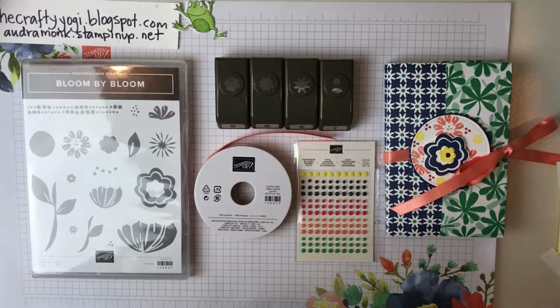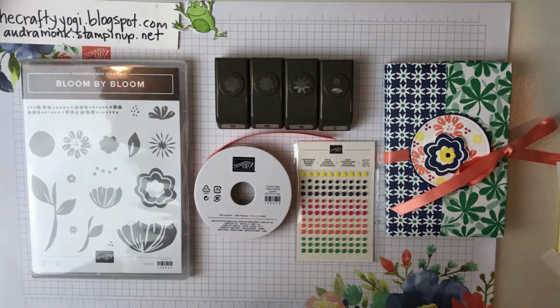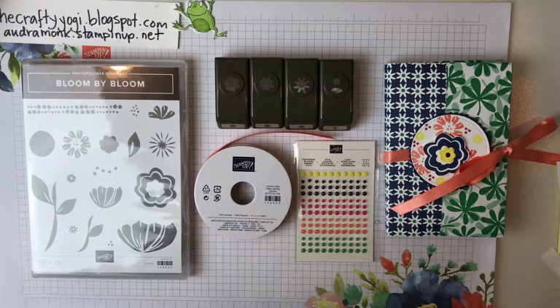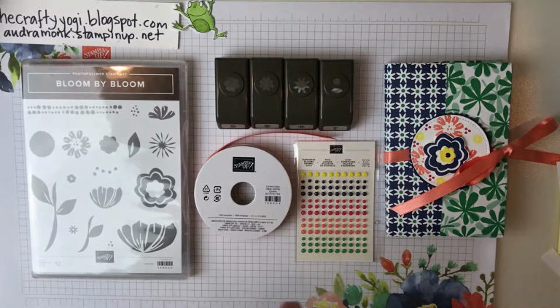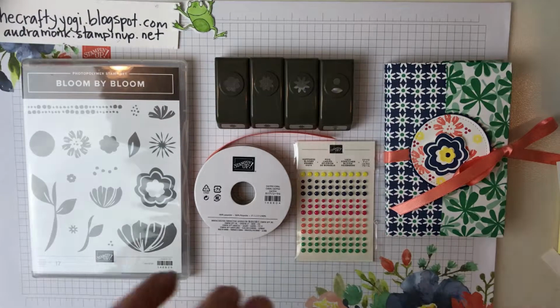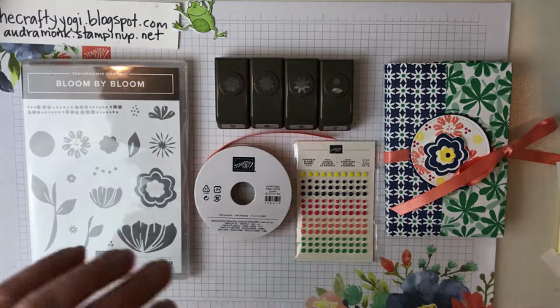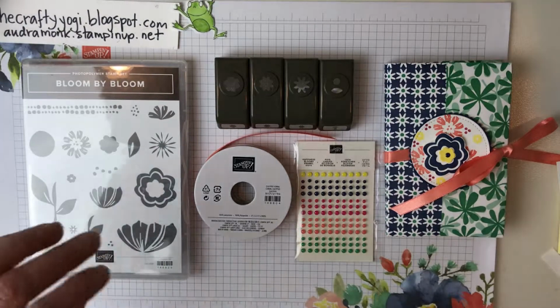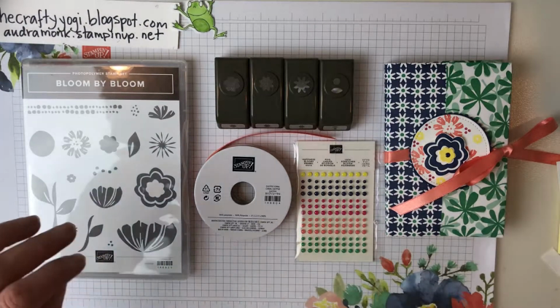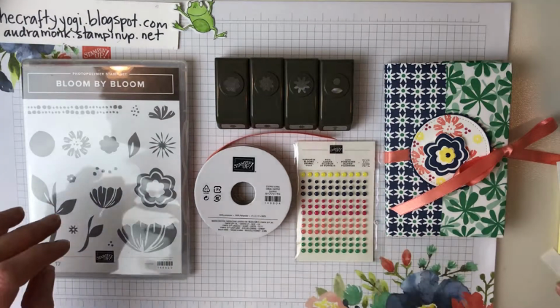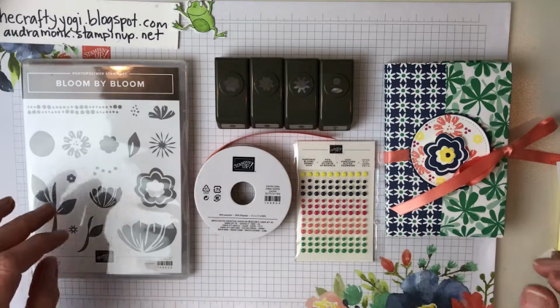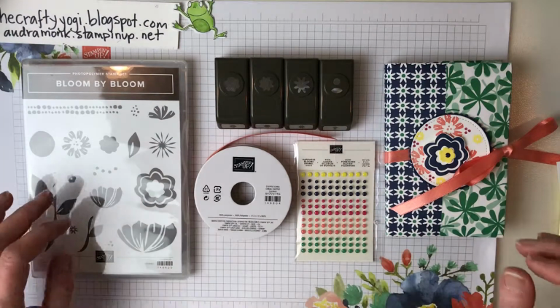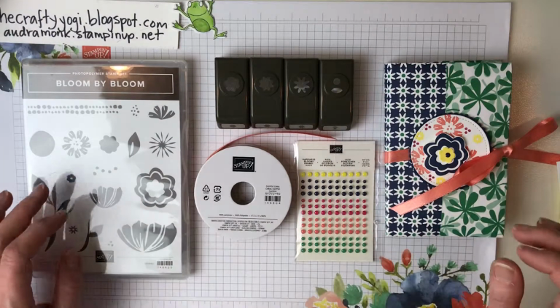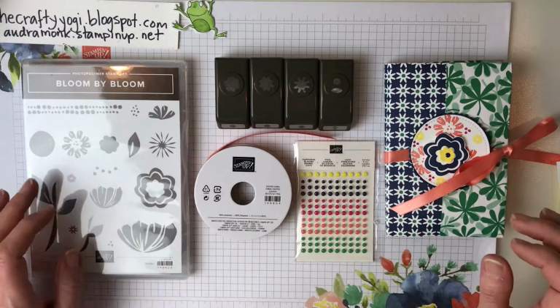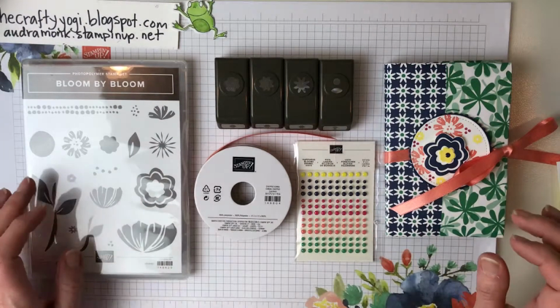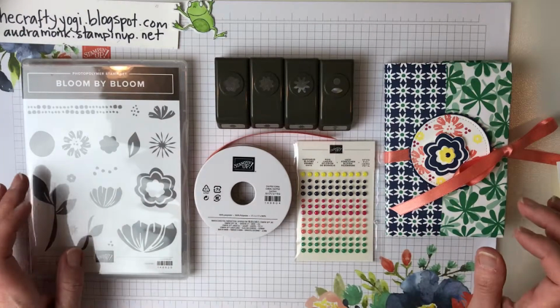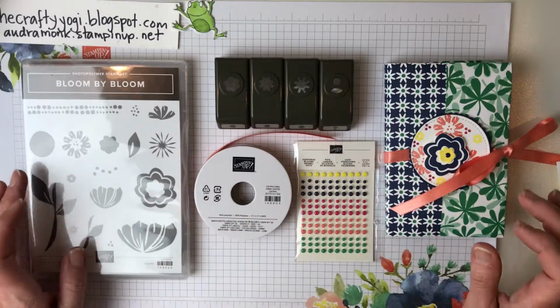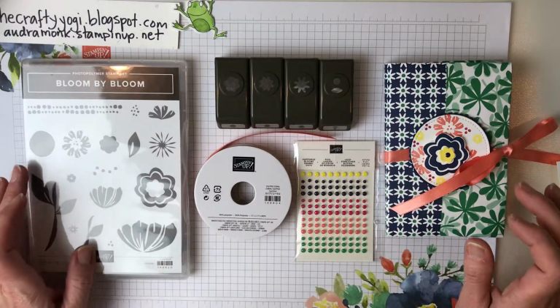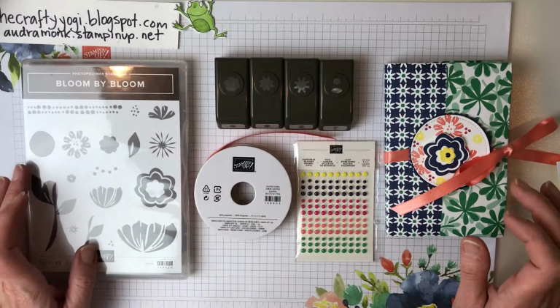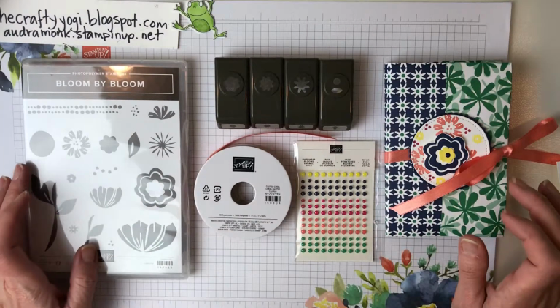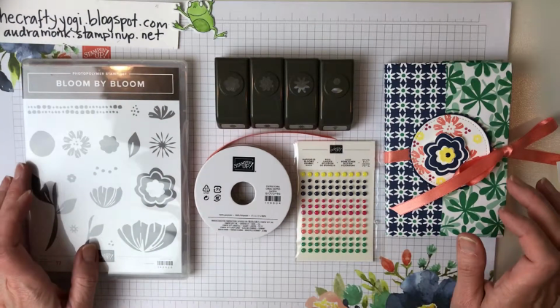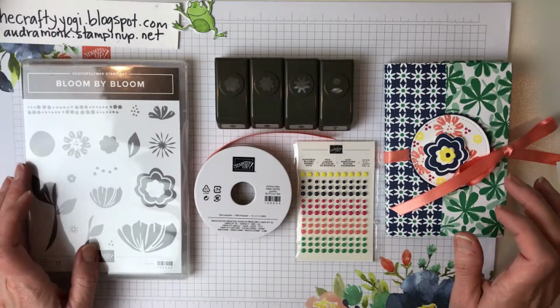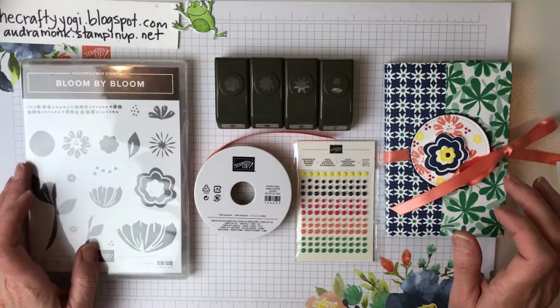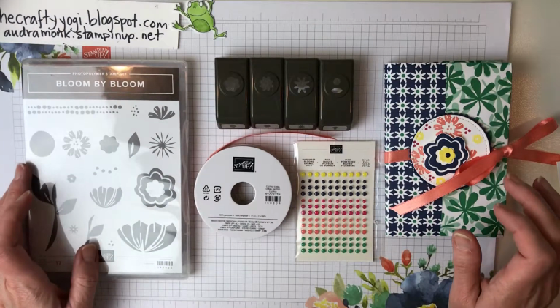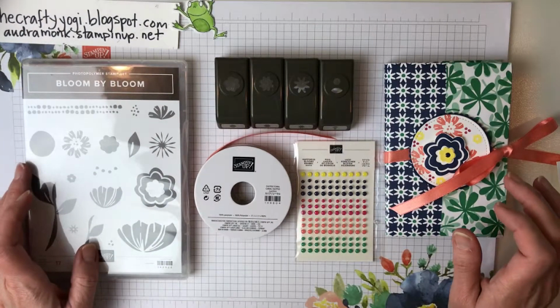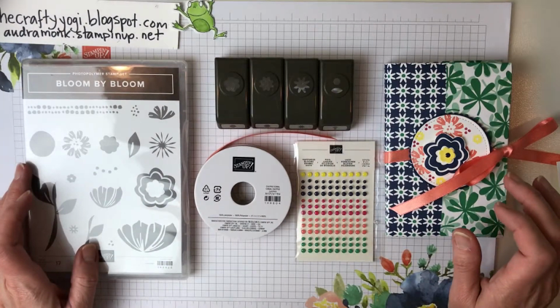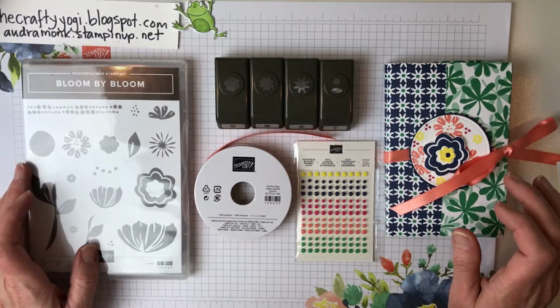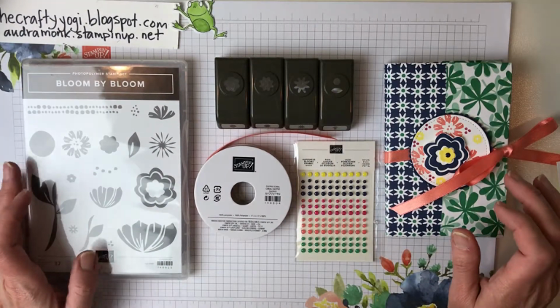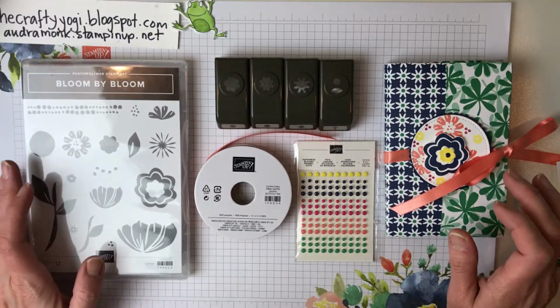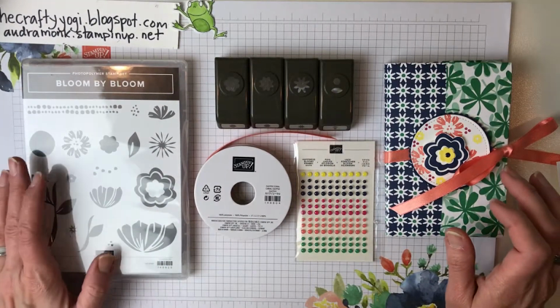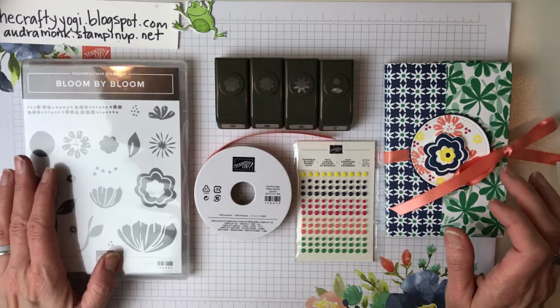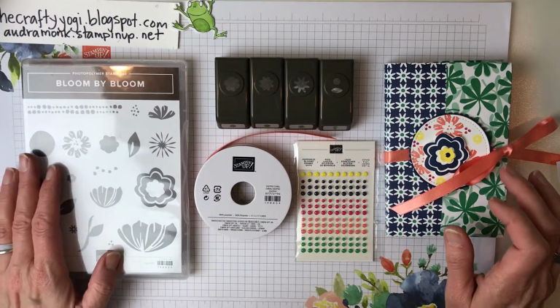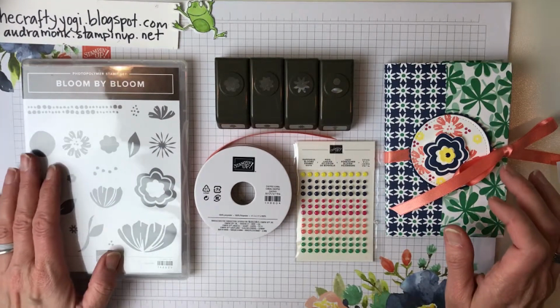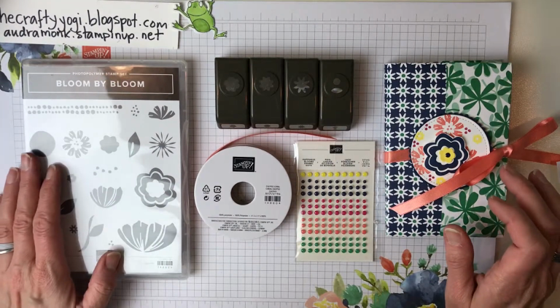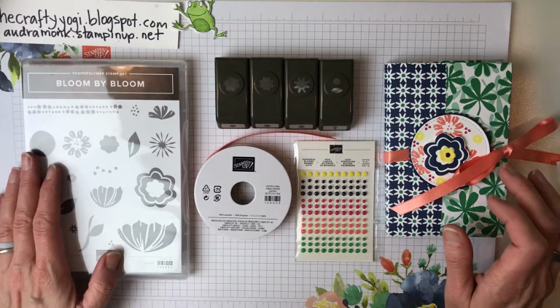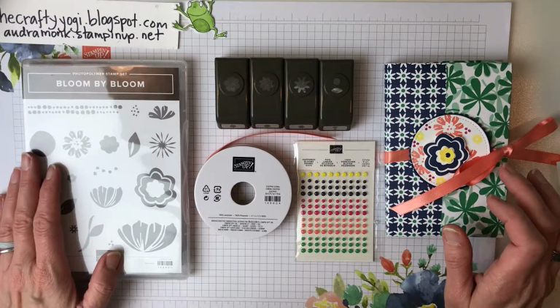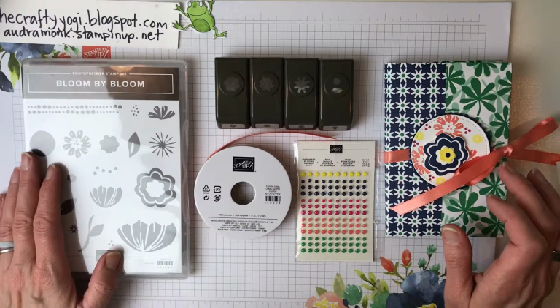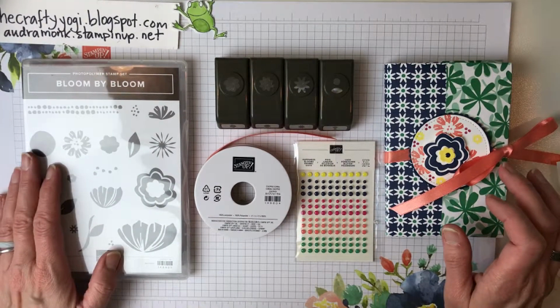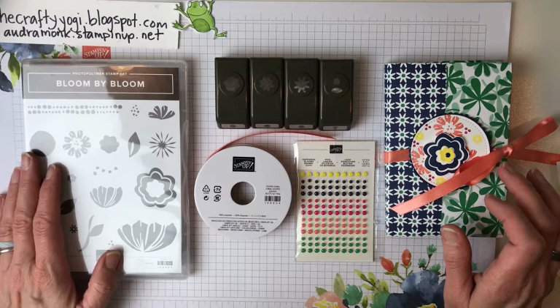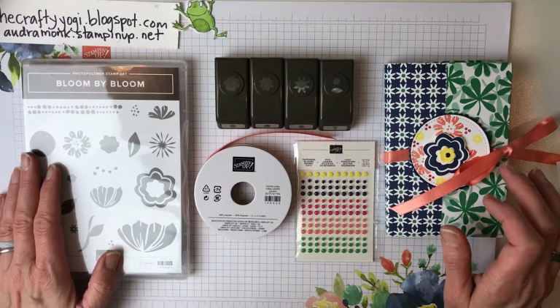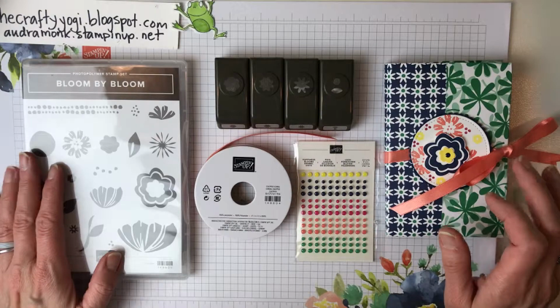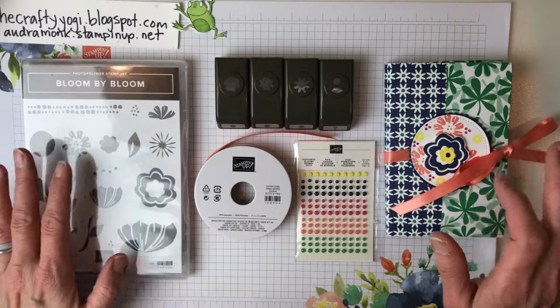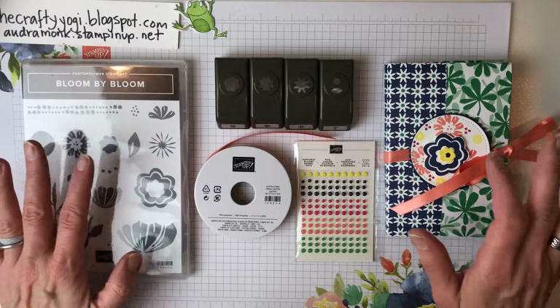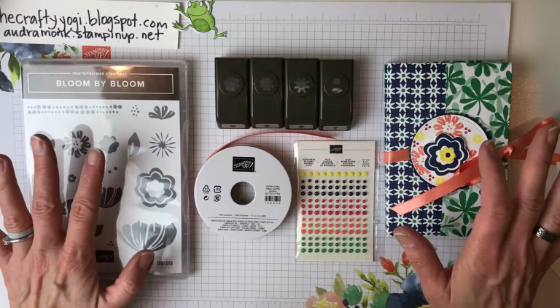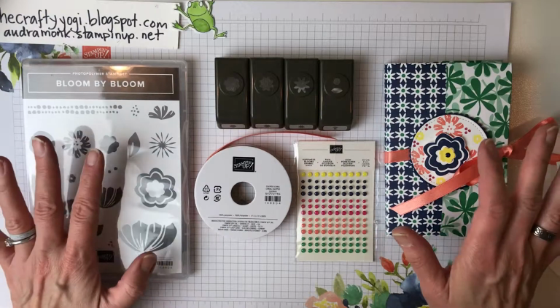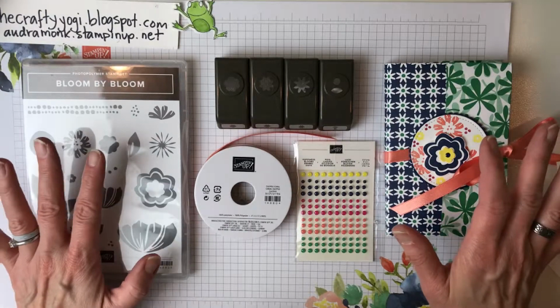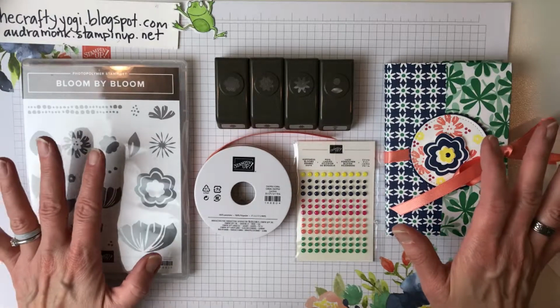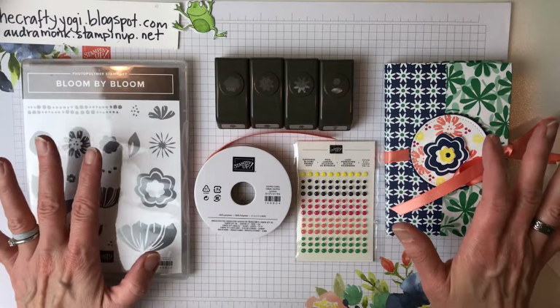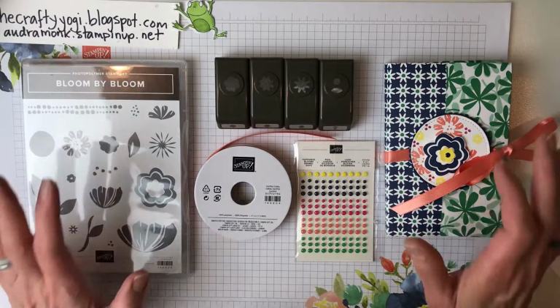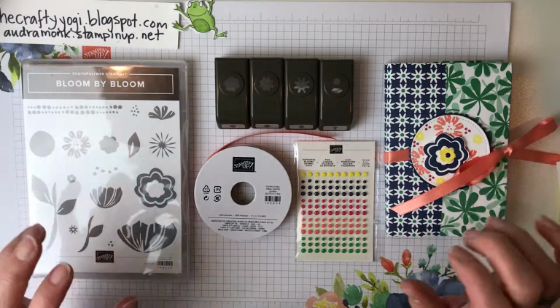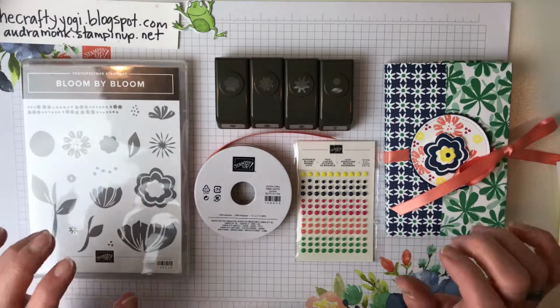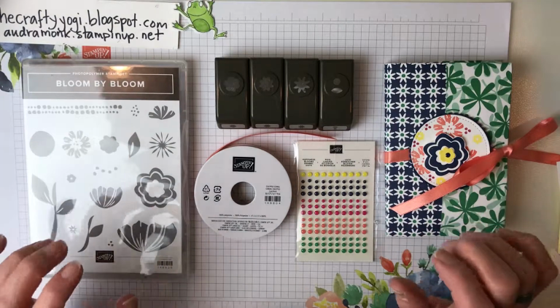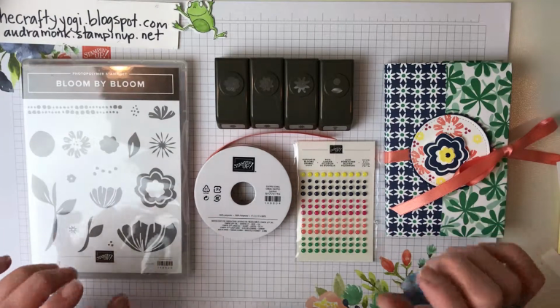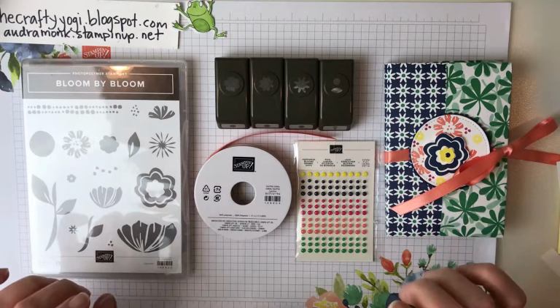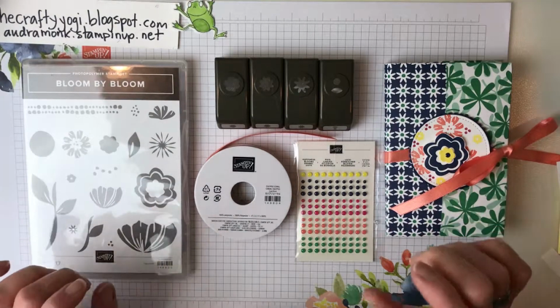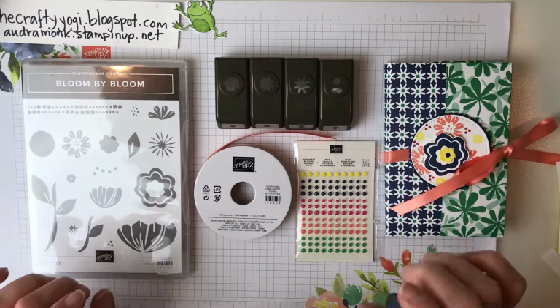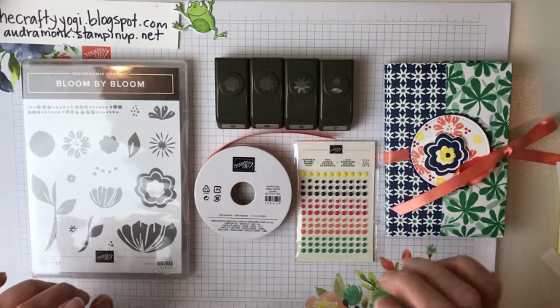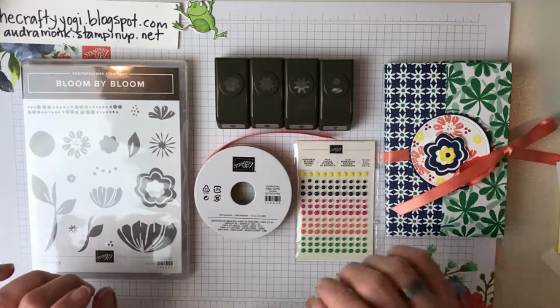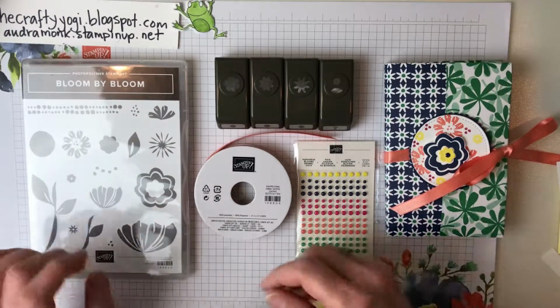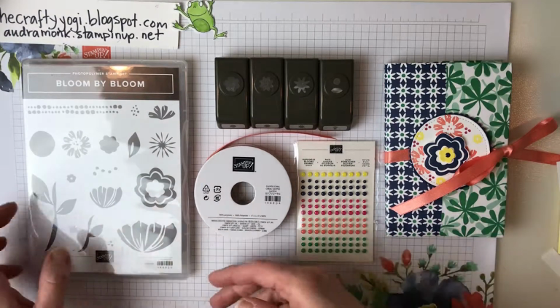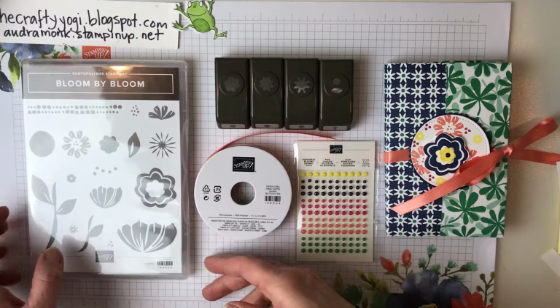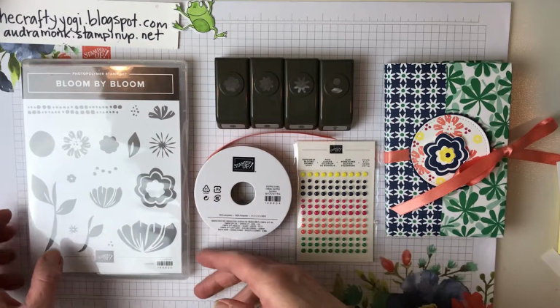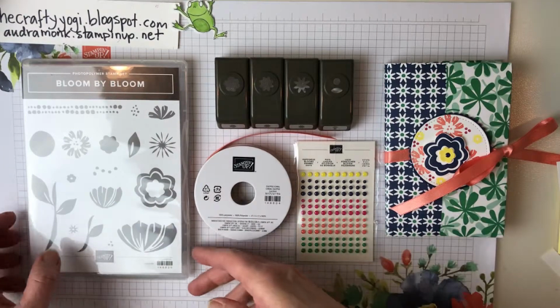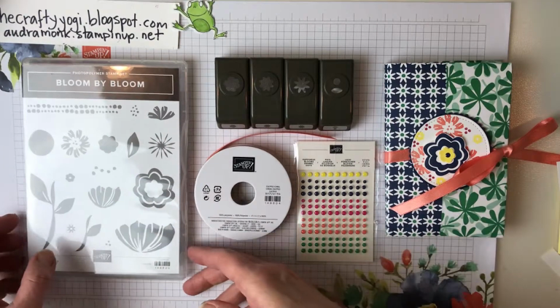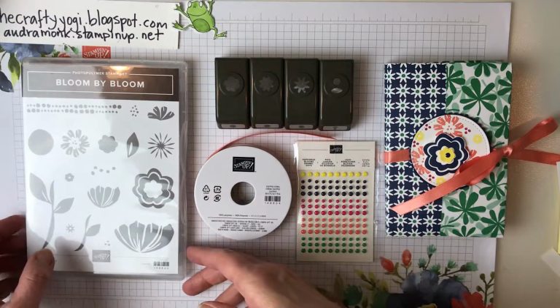Hi Crafty friends, it's Audra Monk, the Crafty Yogi, and welcome to the Crafty Corner. Today I'm sharing March's class-to-go offering.